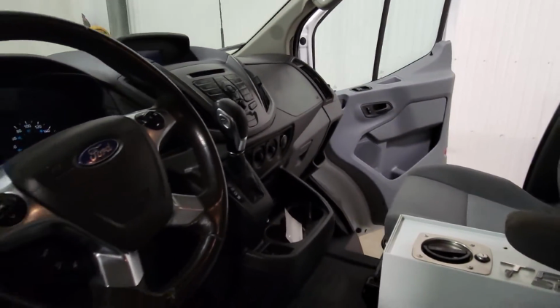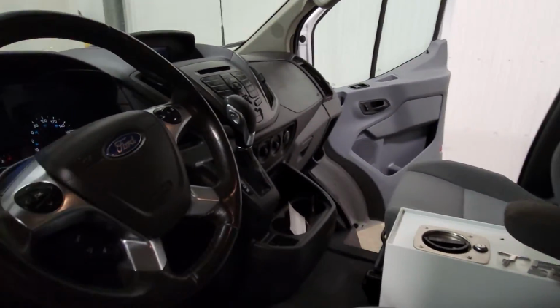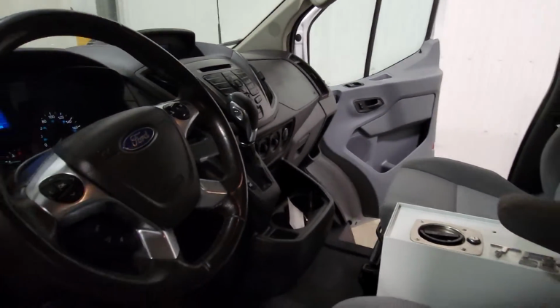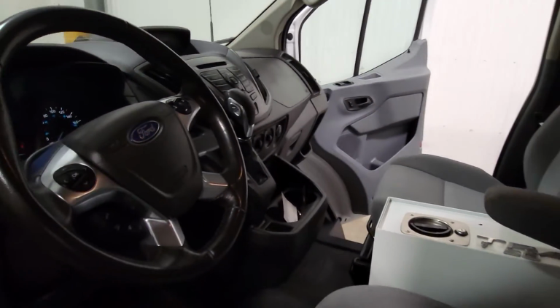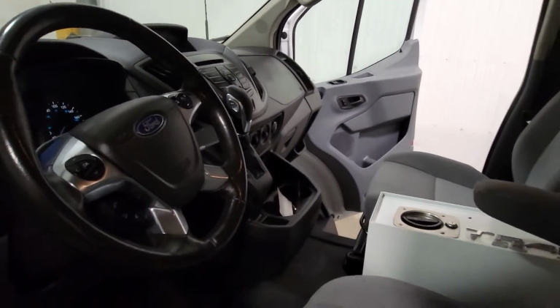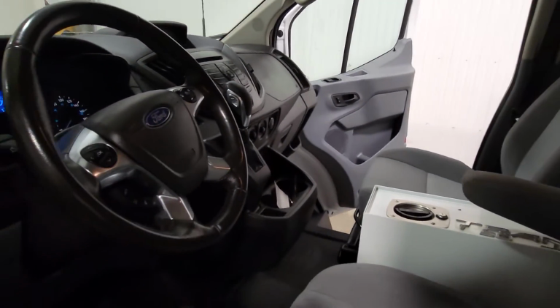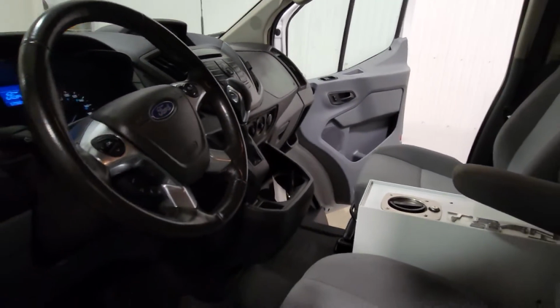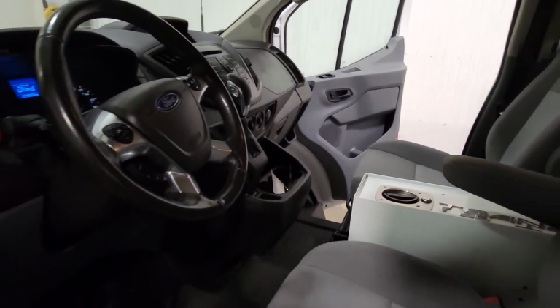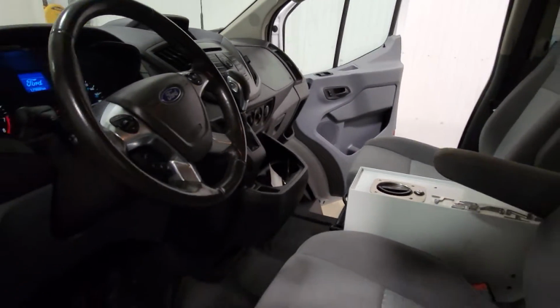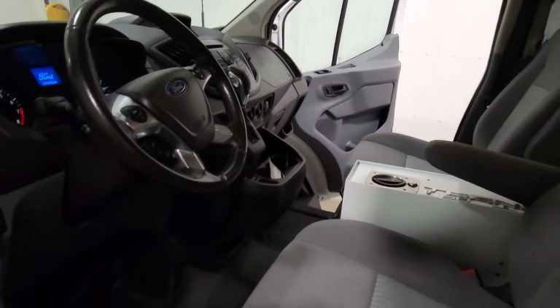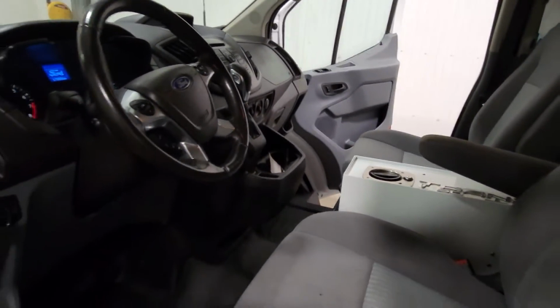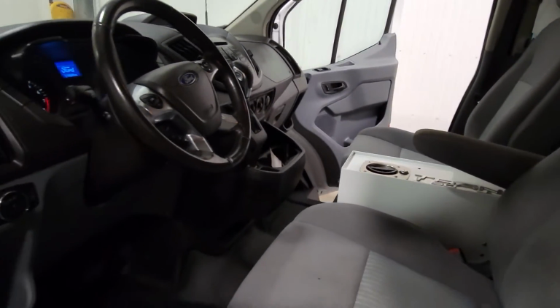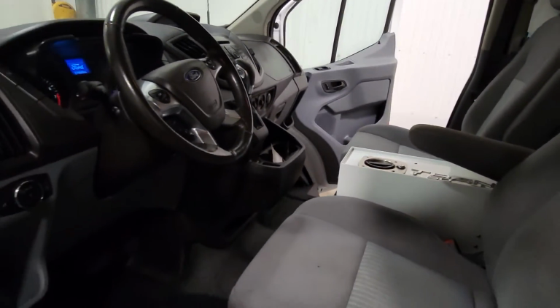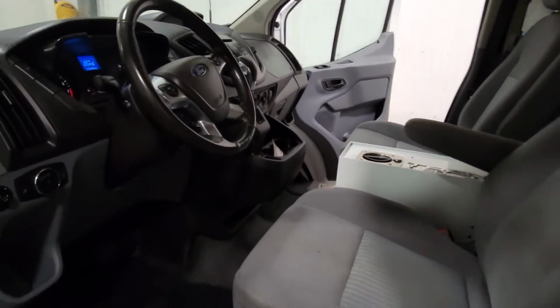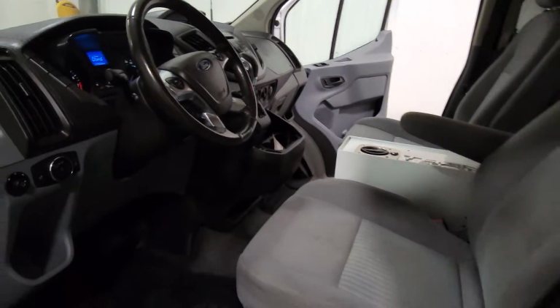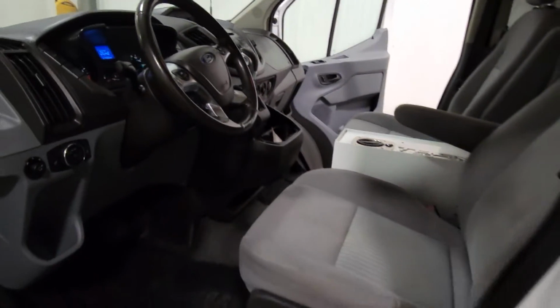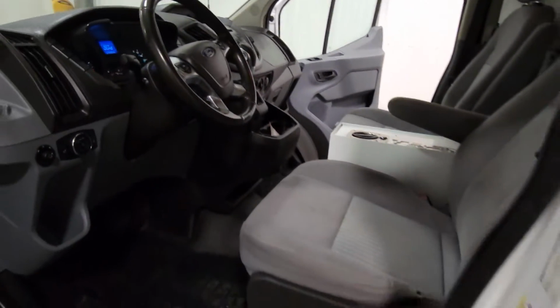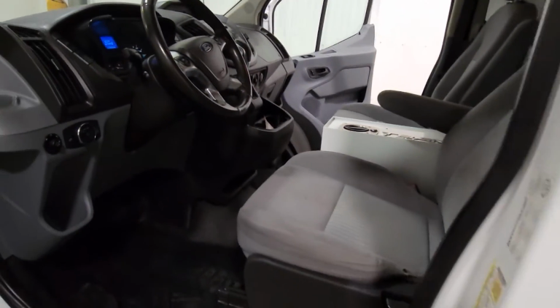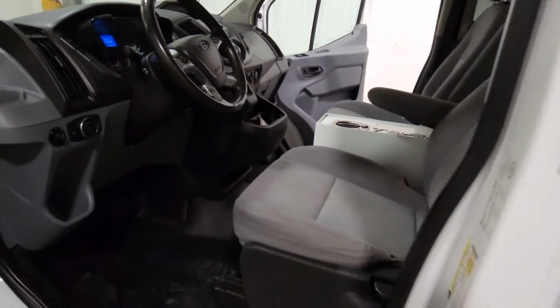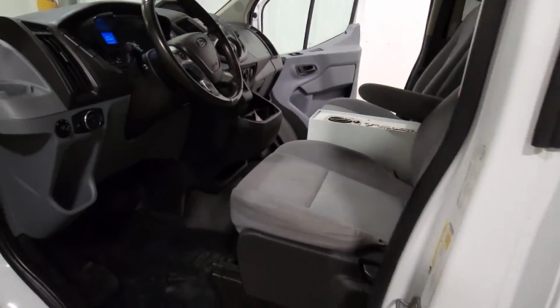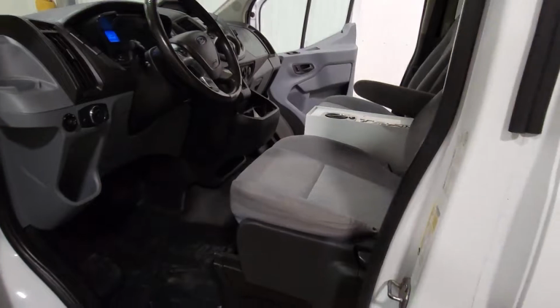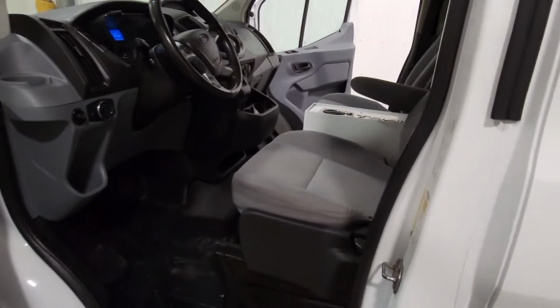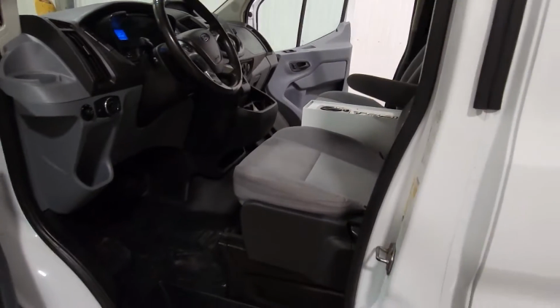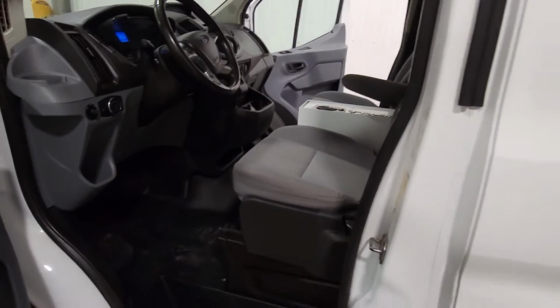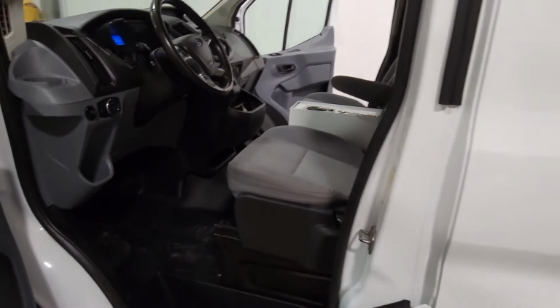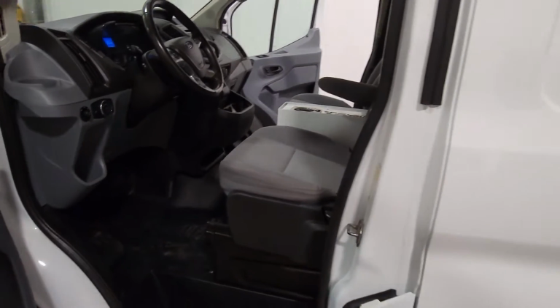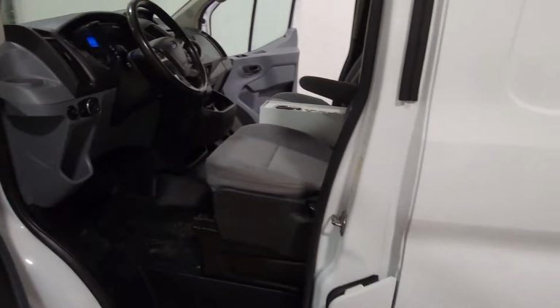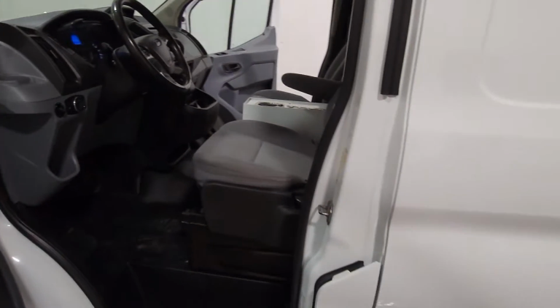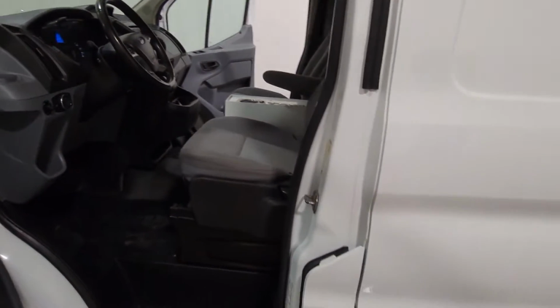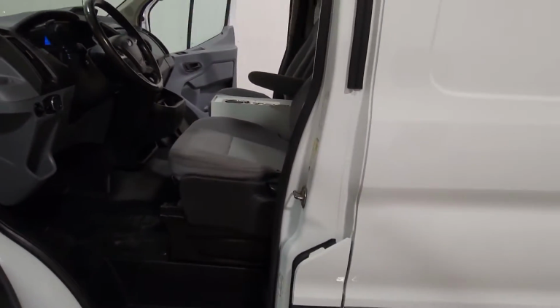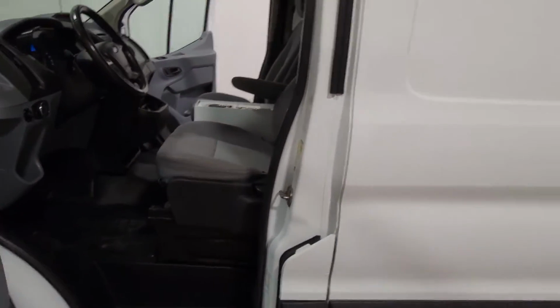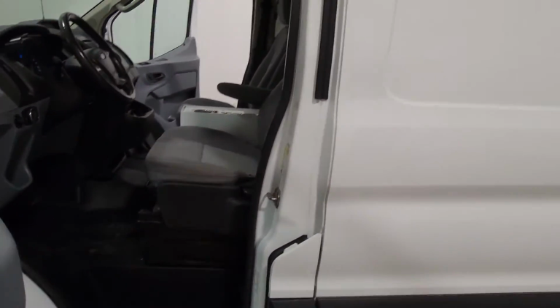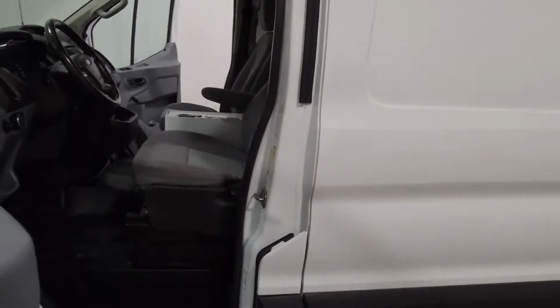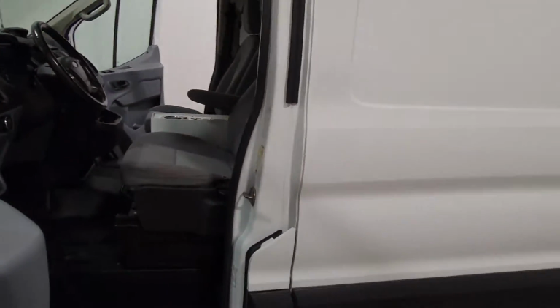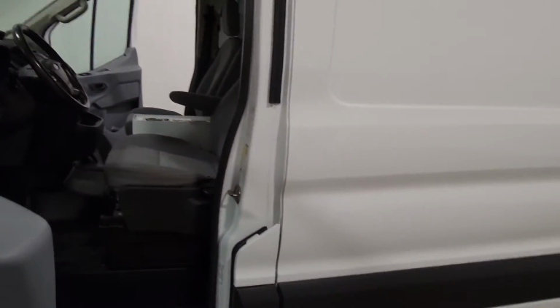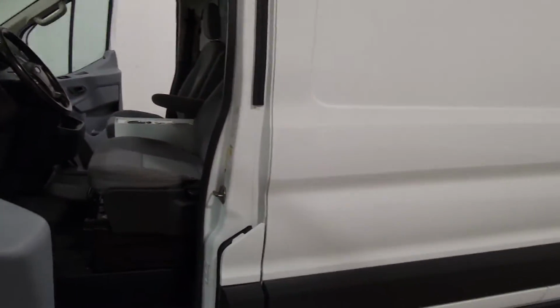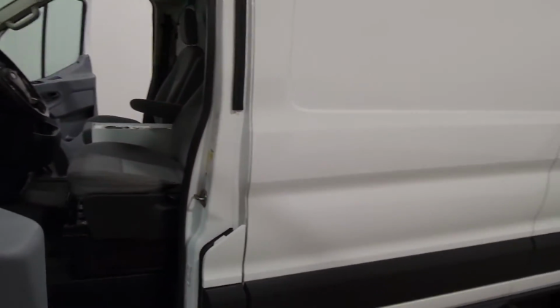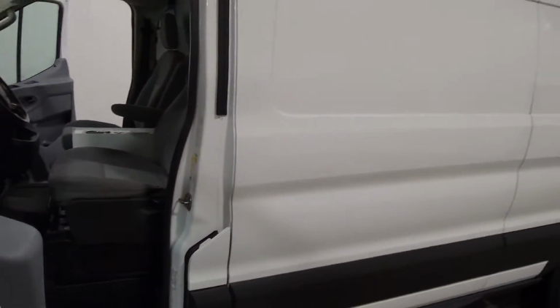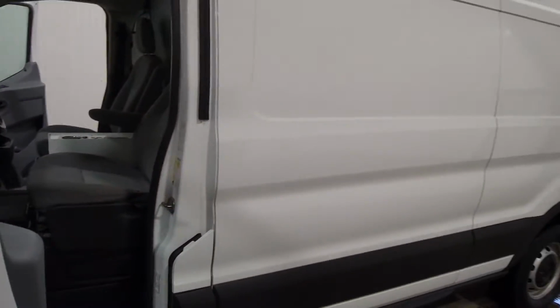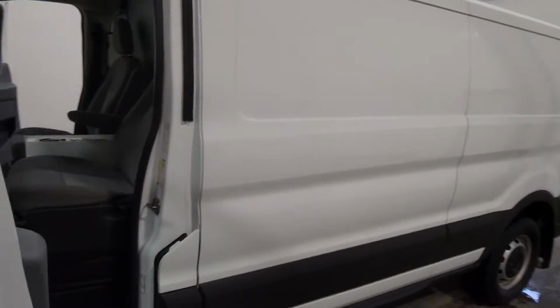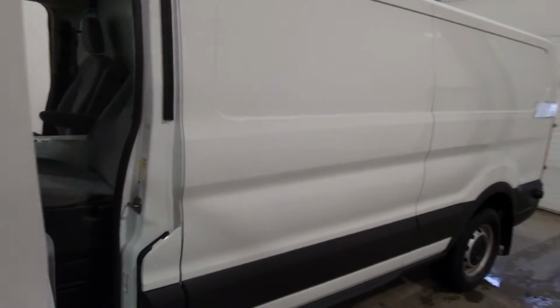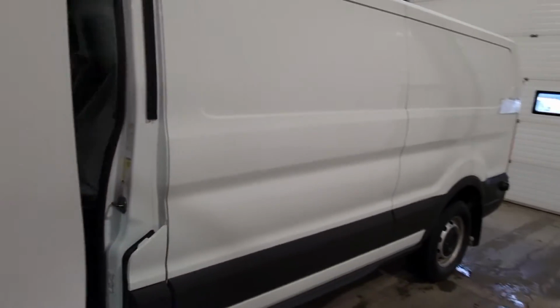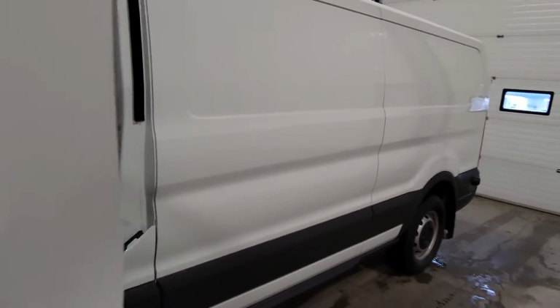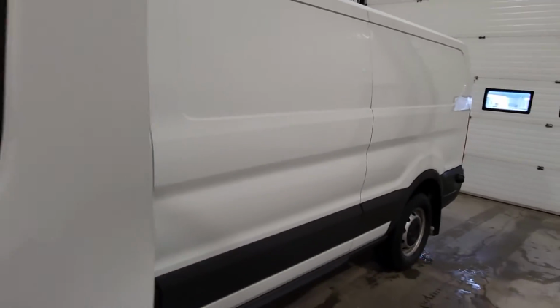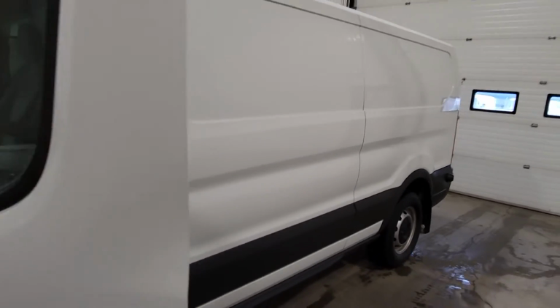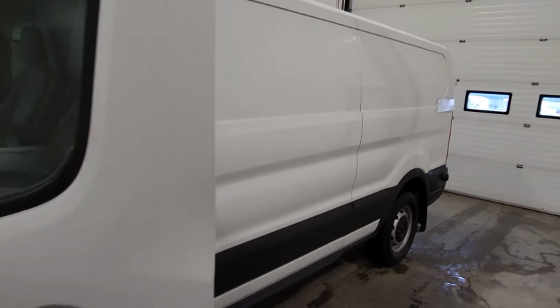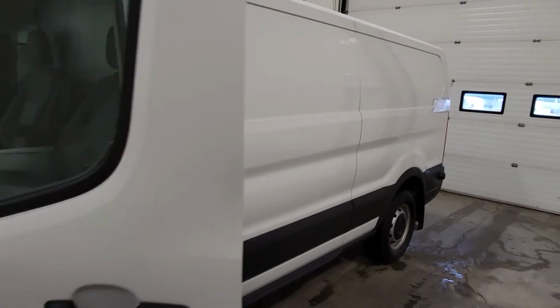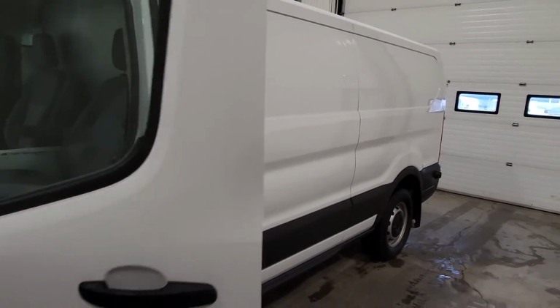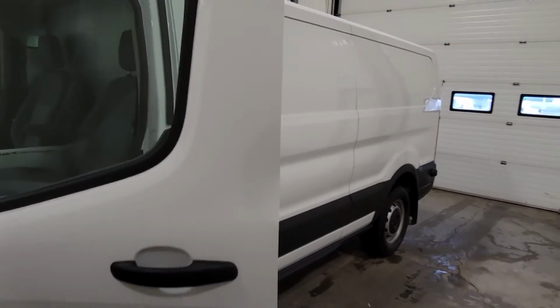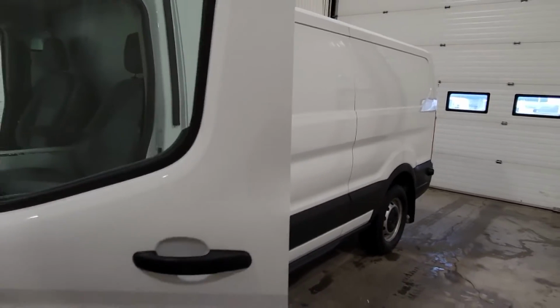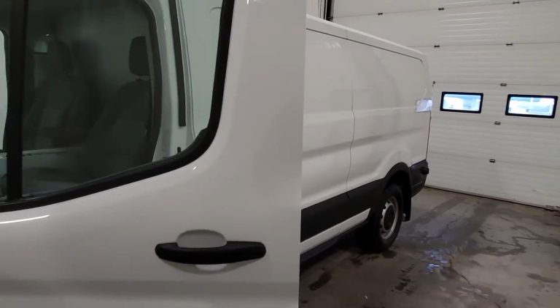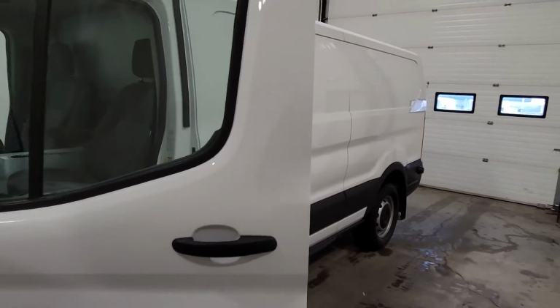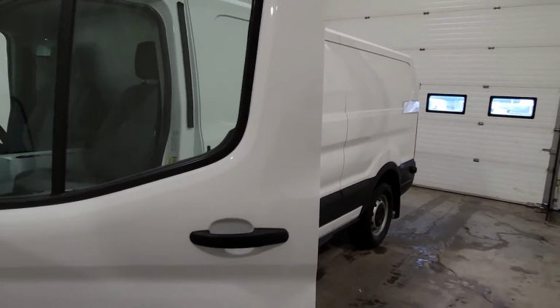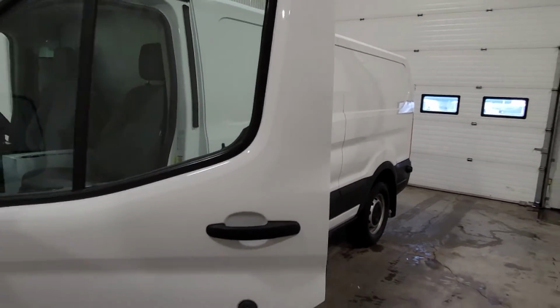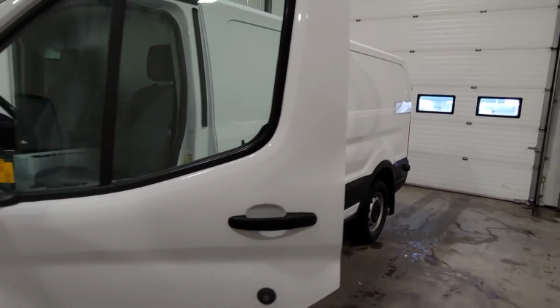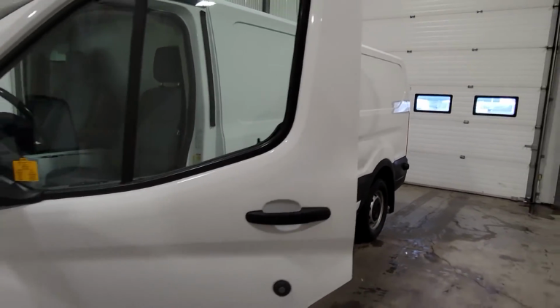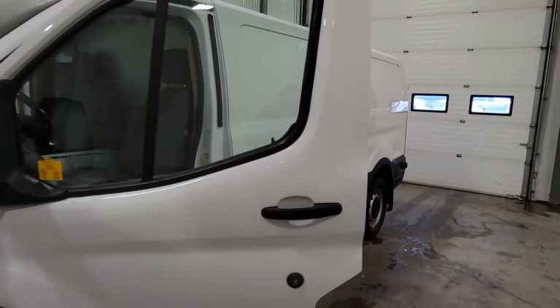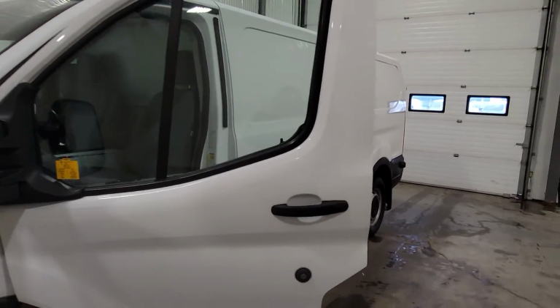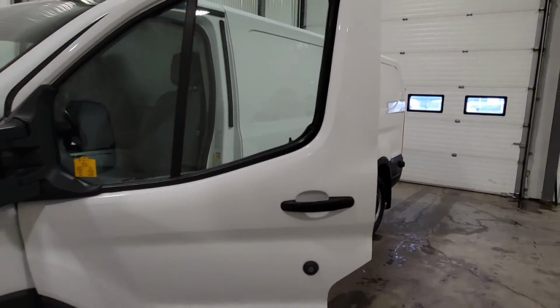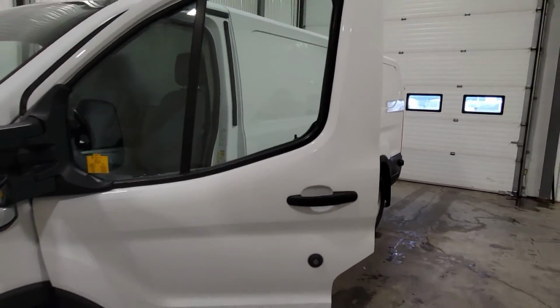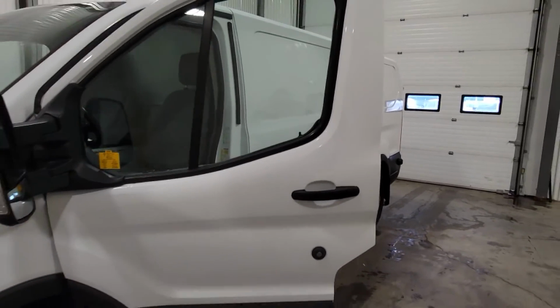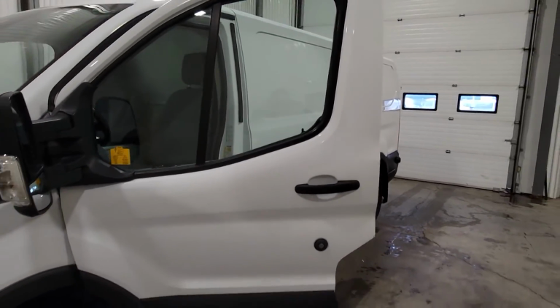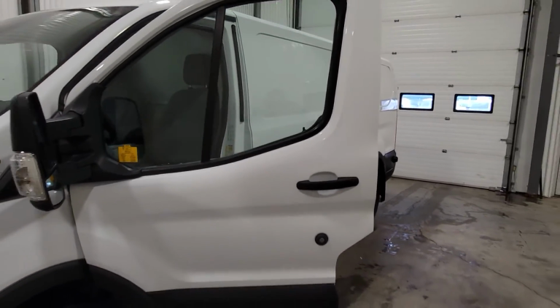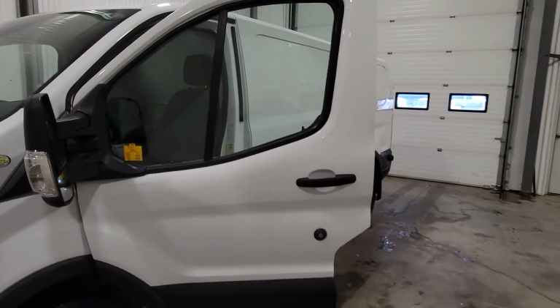Again, this is stock number 4162 — a 2016 Ford T-150 Transit Van.